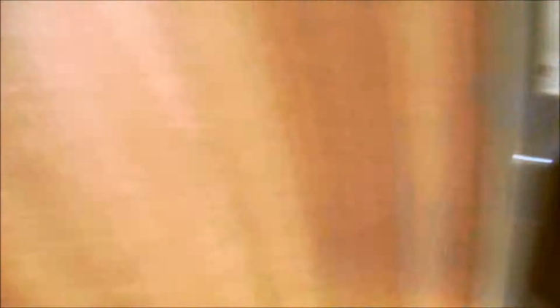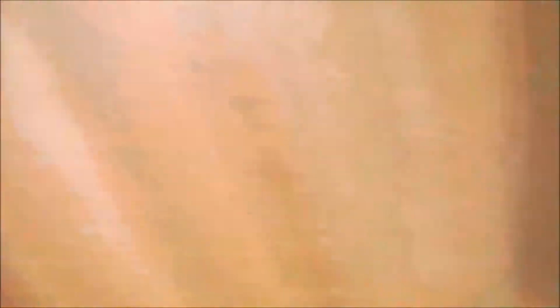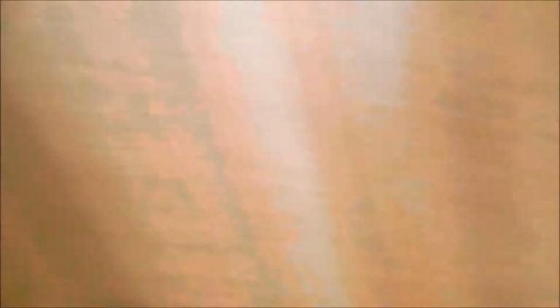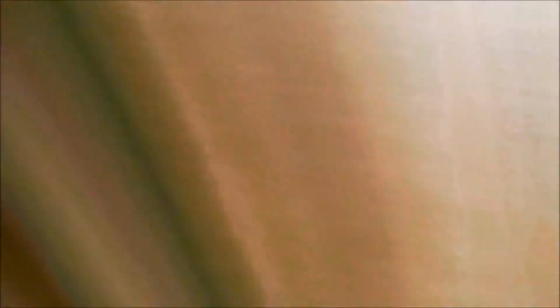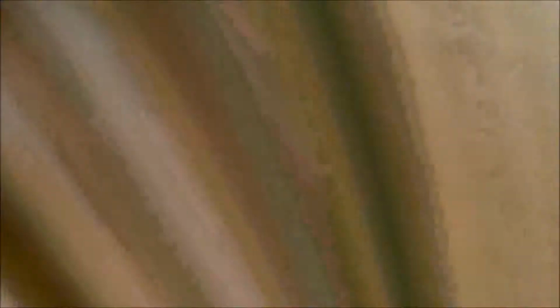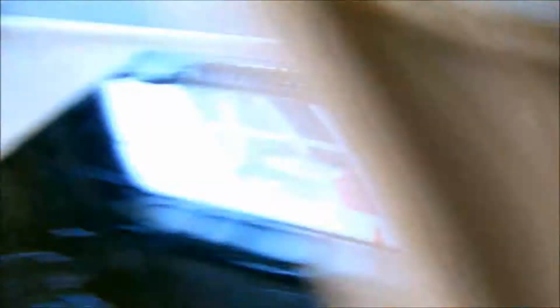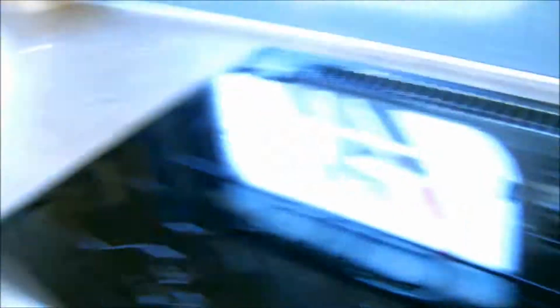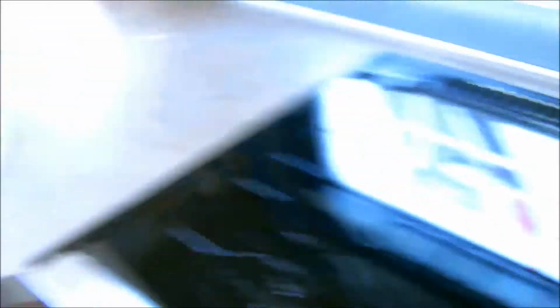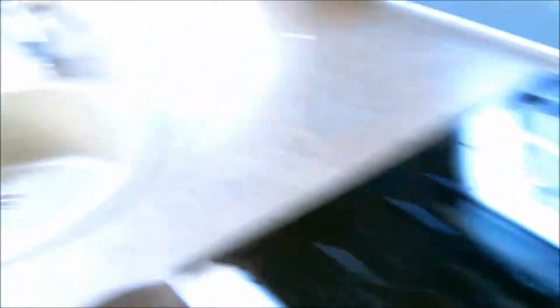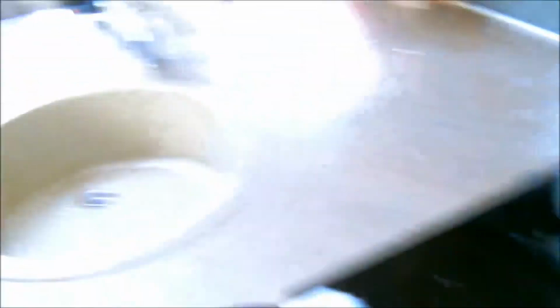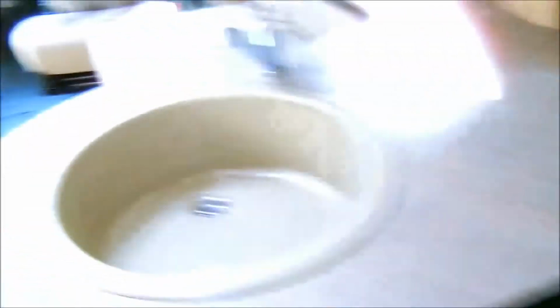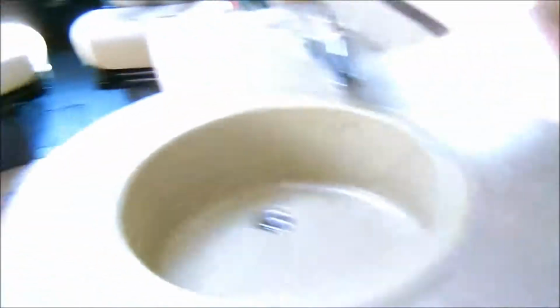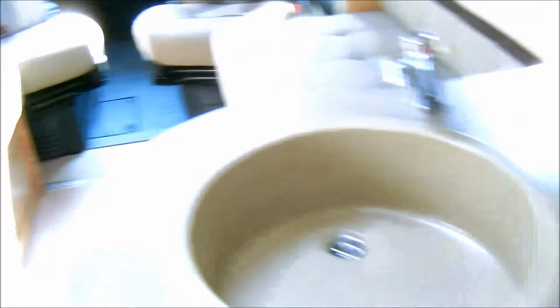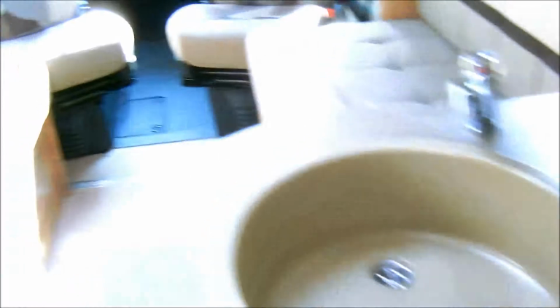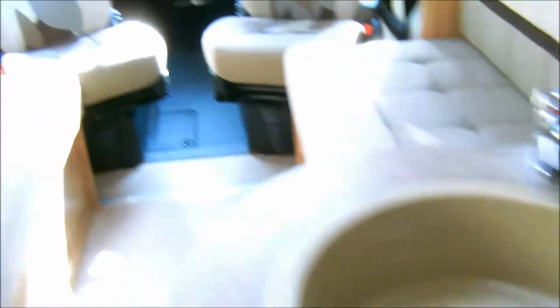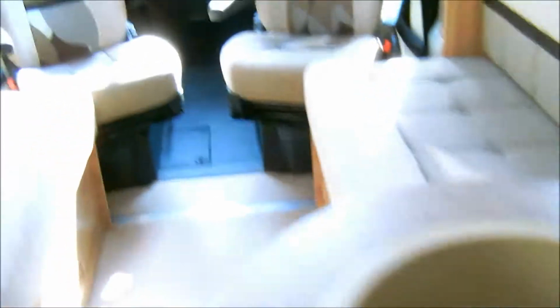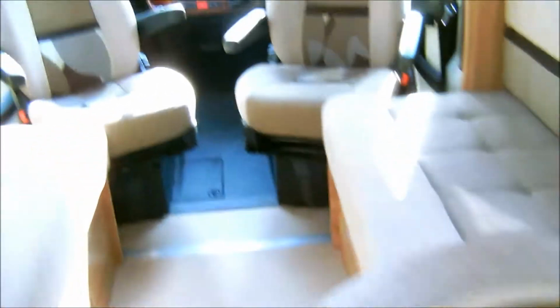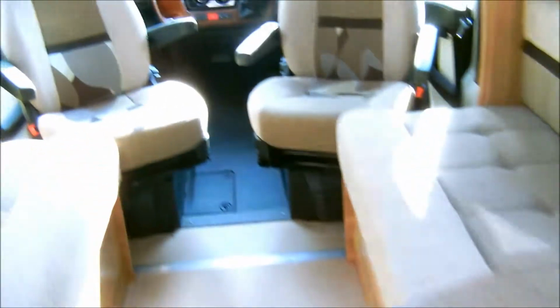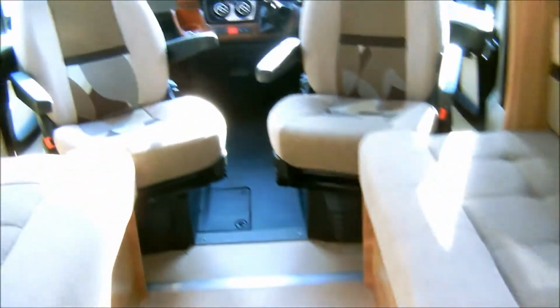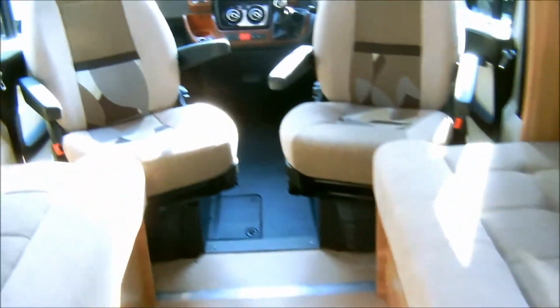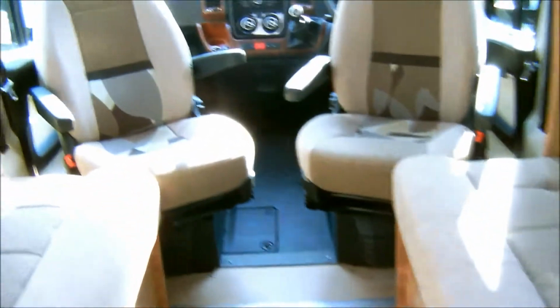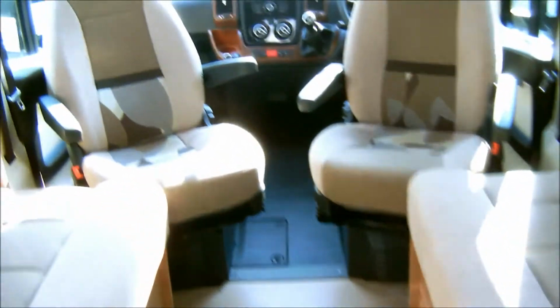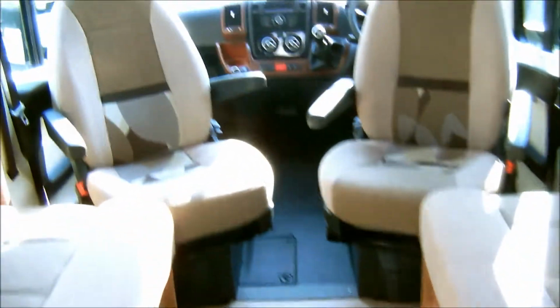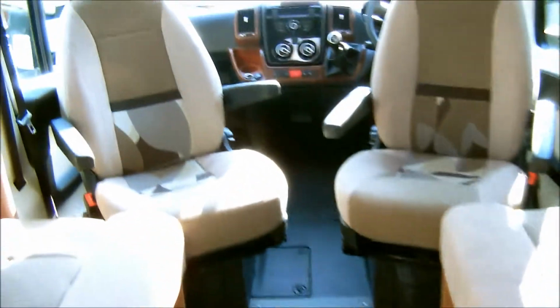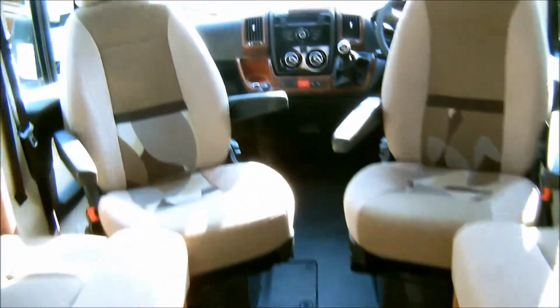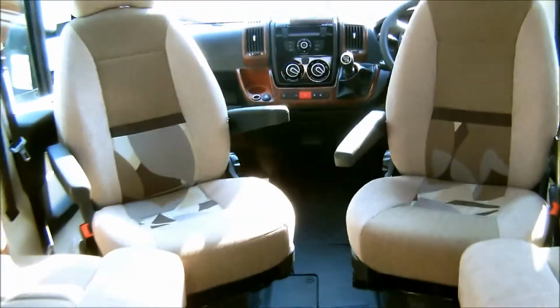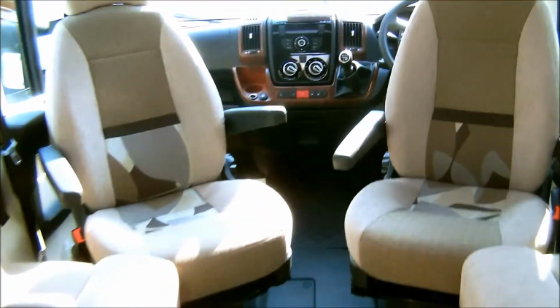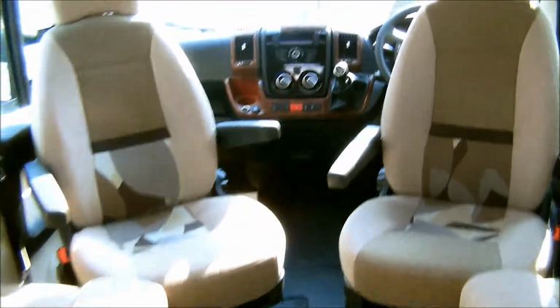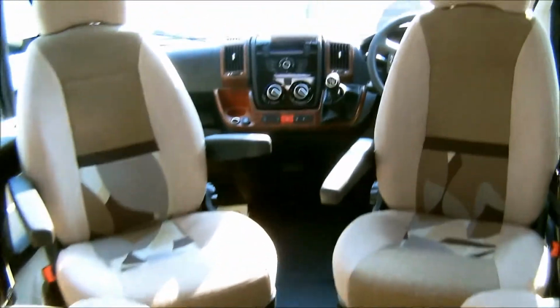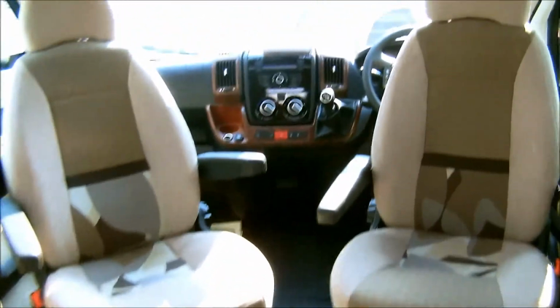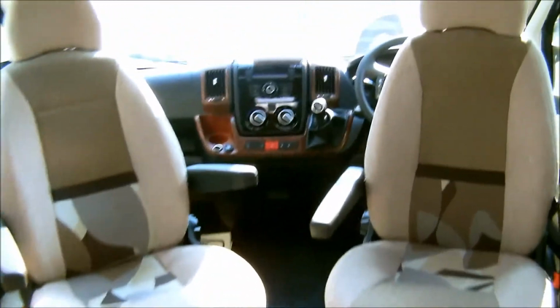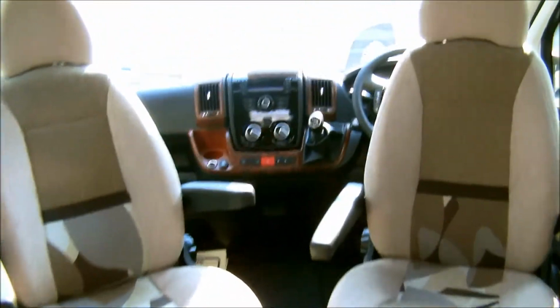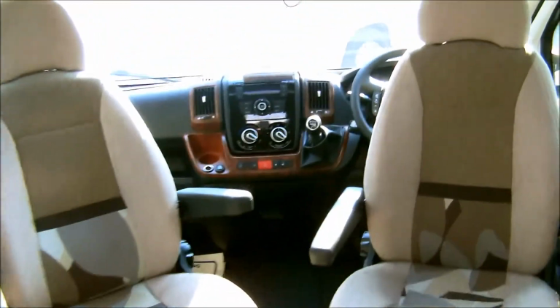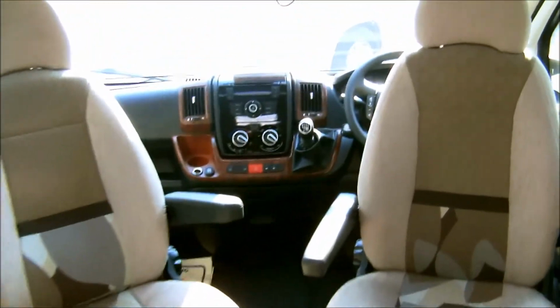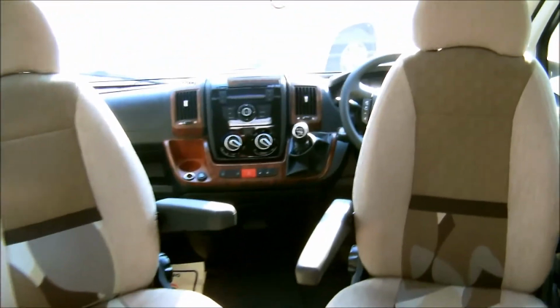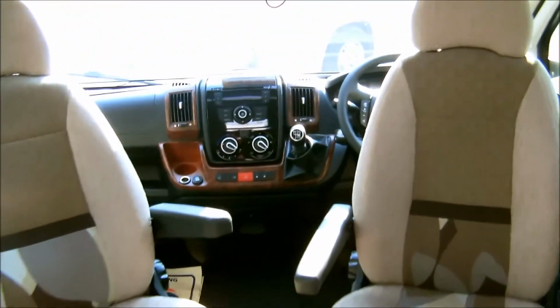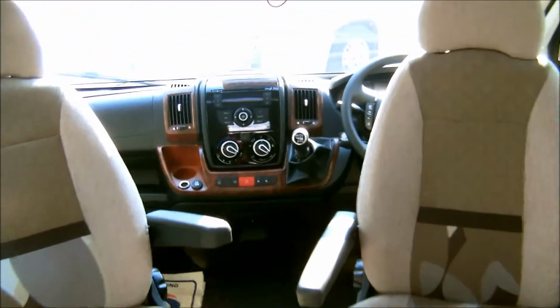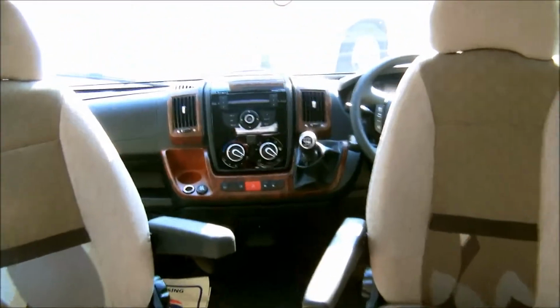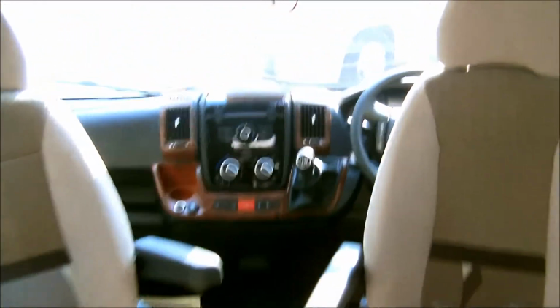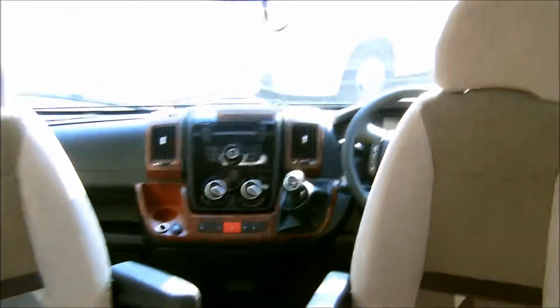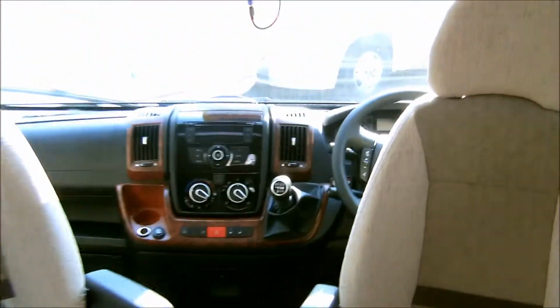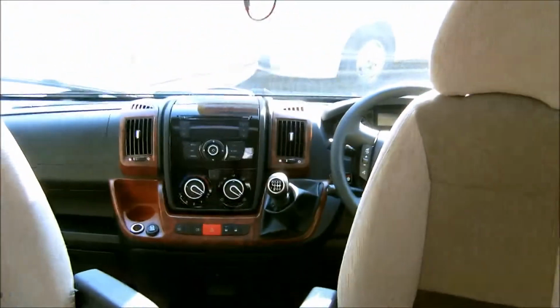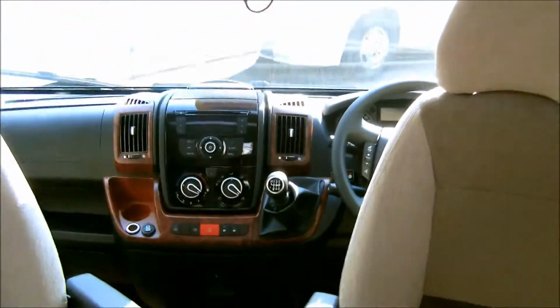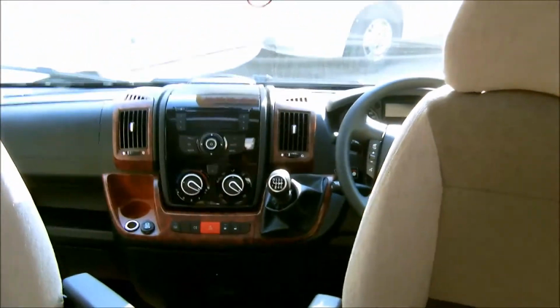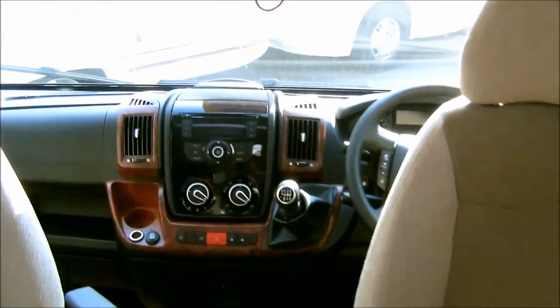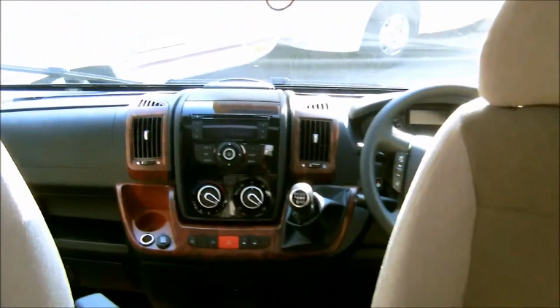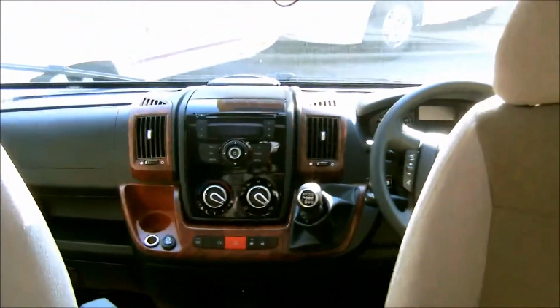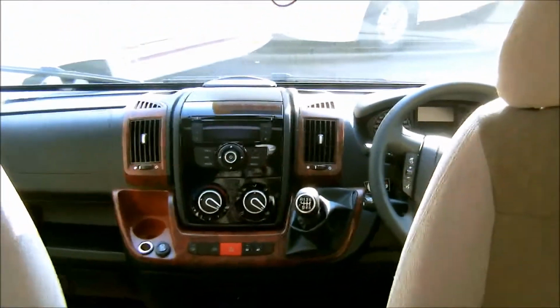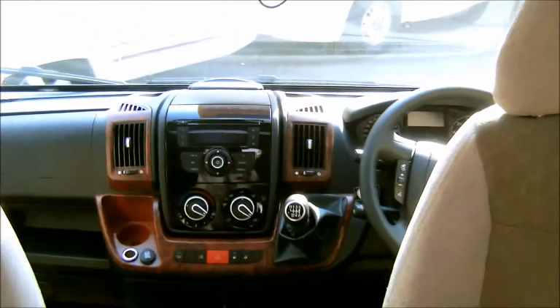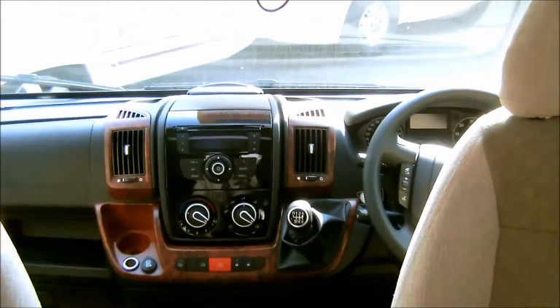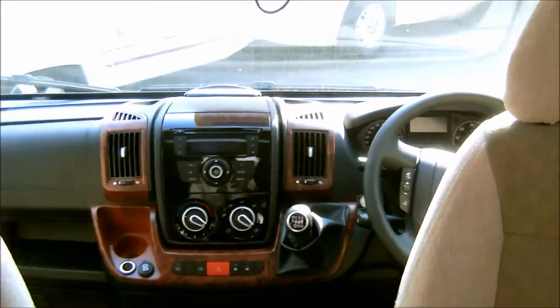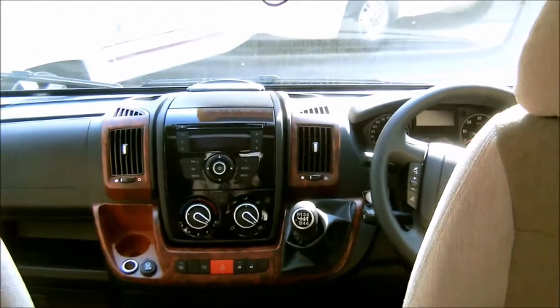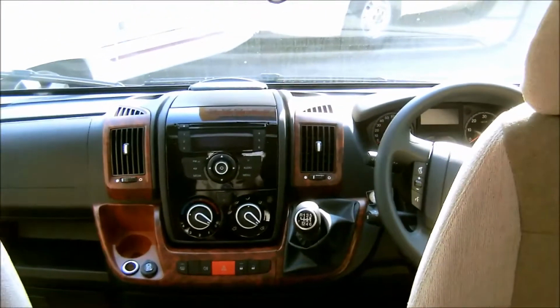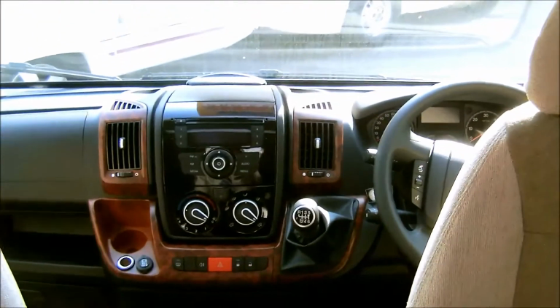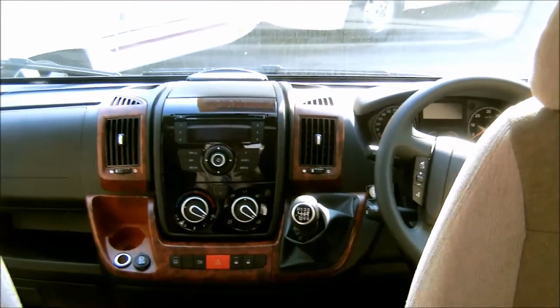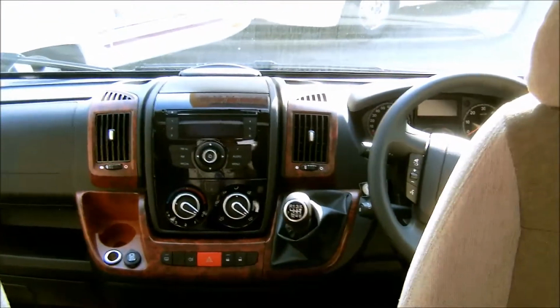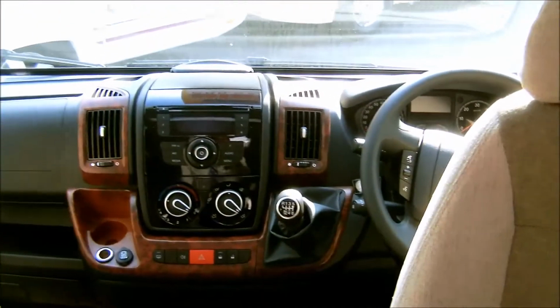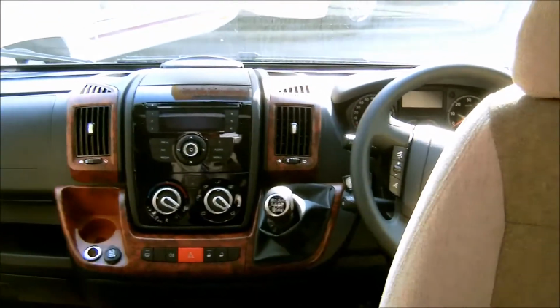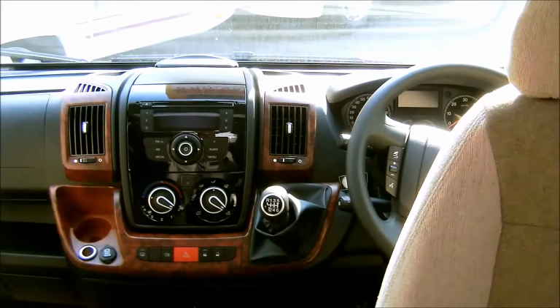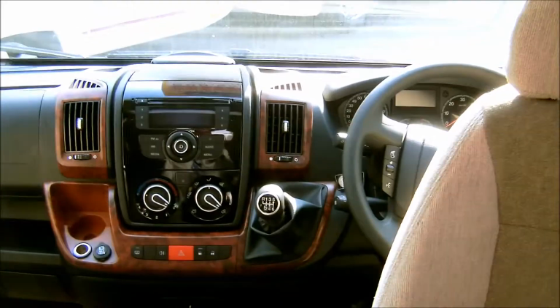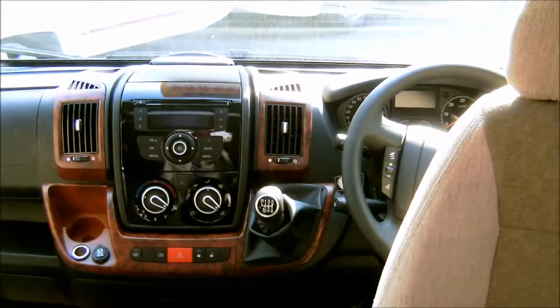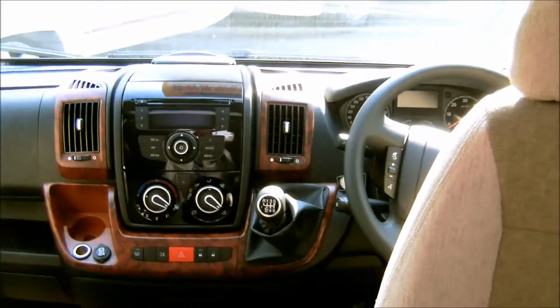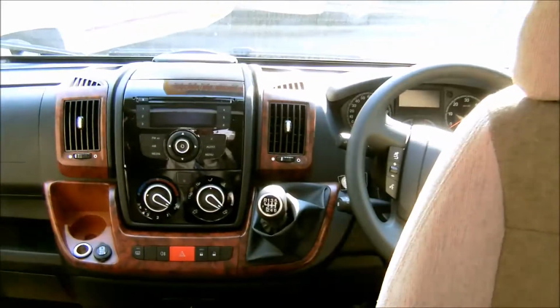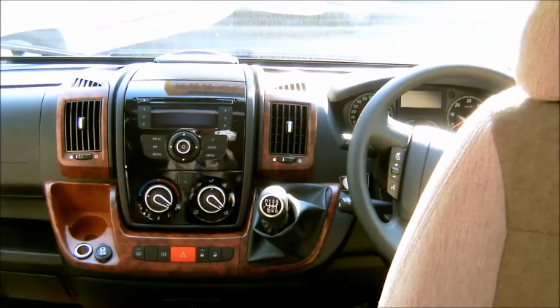This is Glossop Caravans' unregistered 2013 Swift Bessacarr E562.